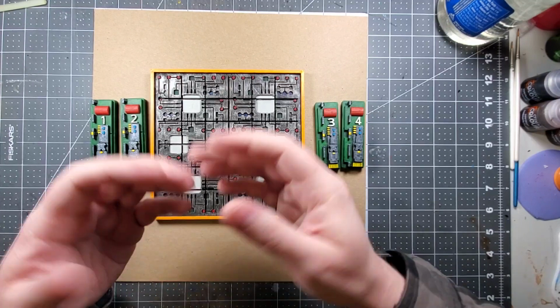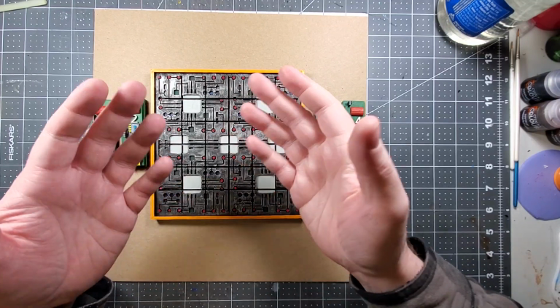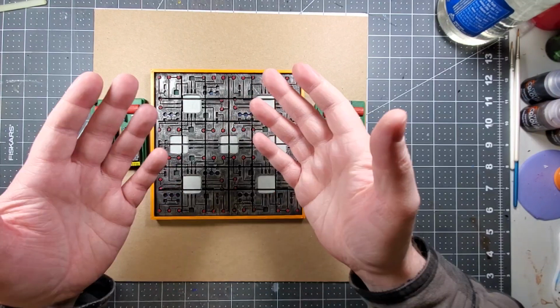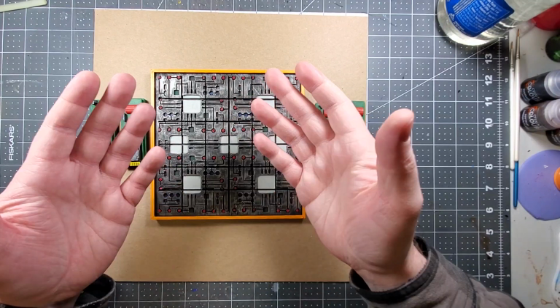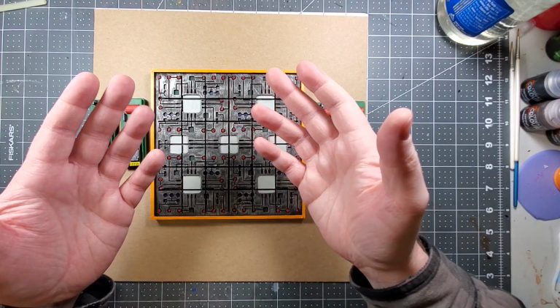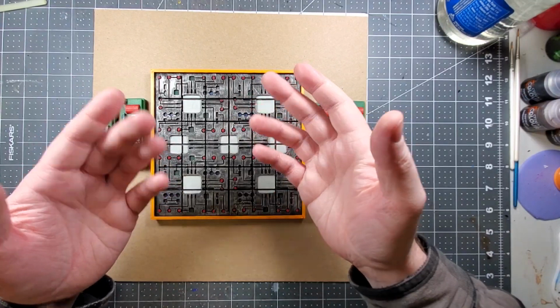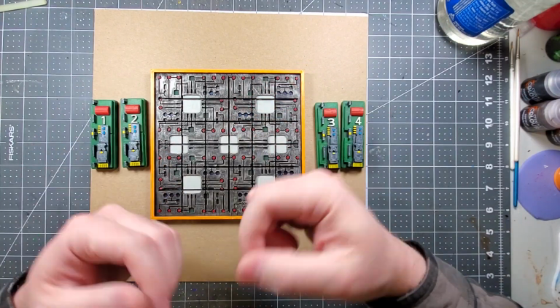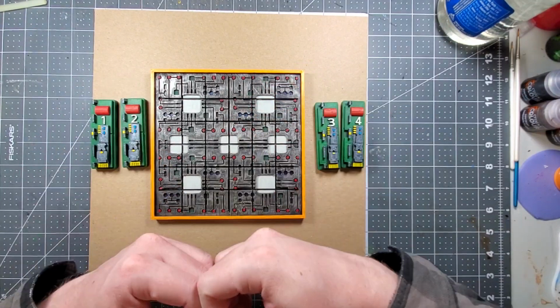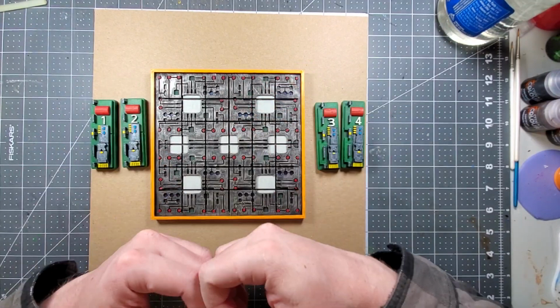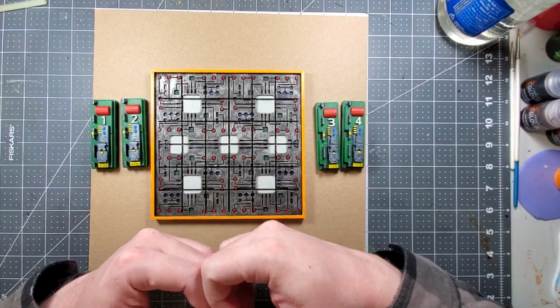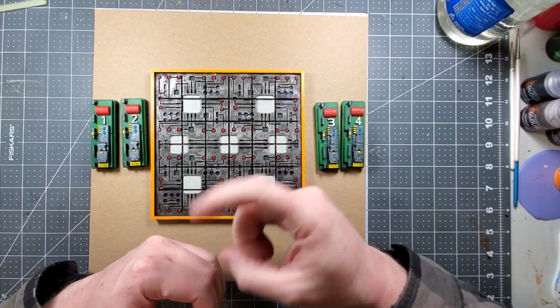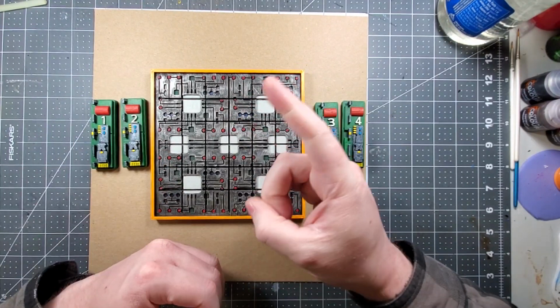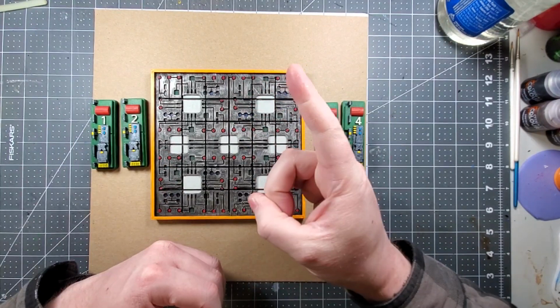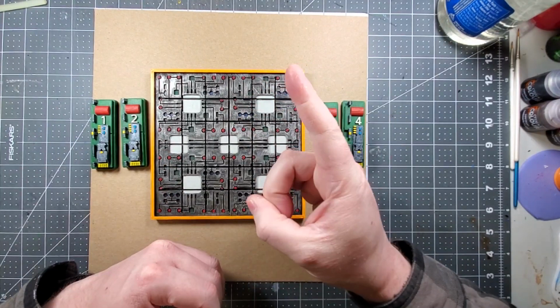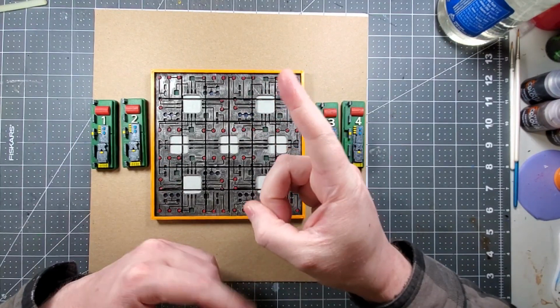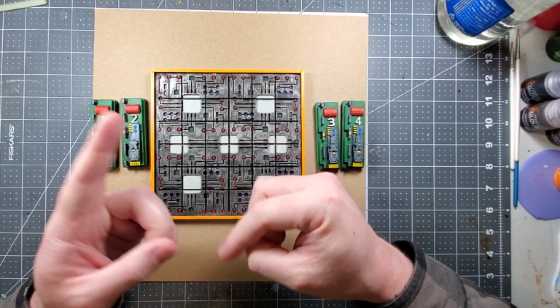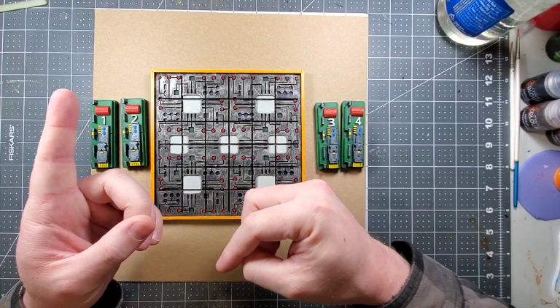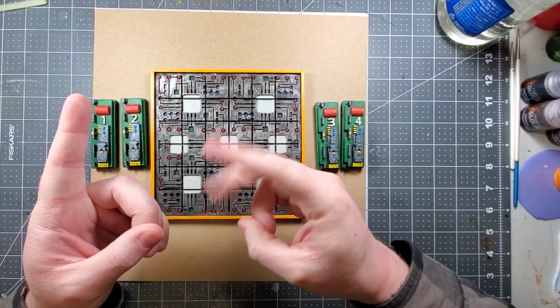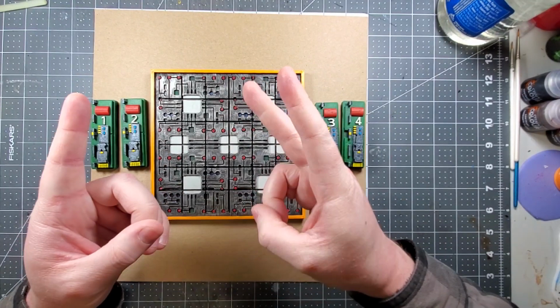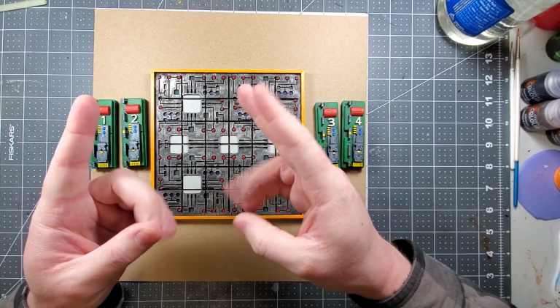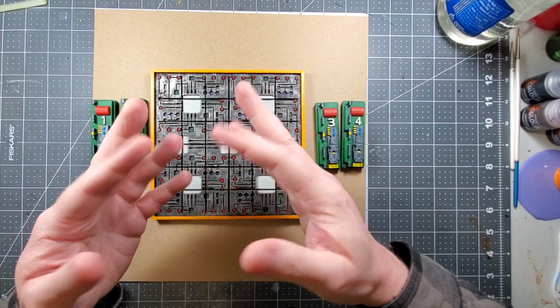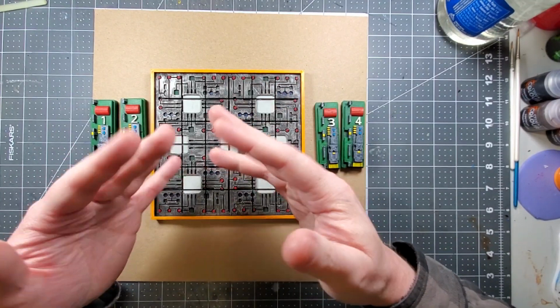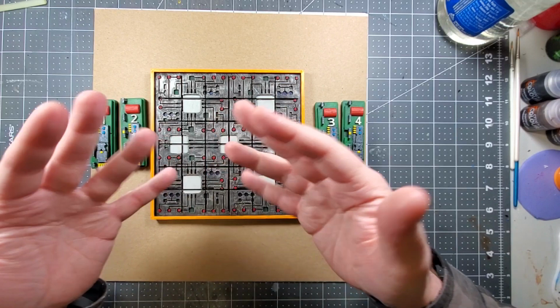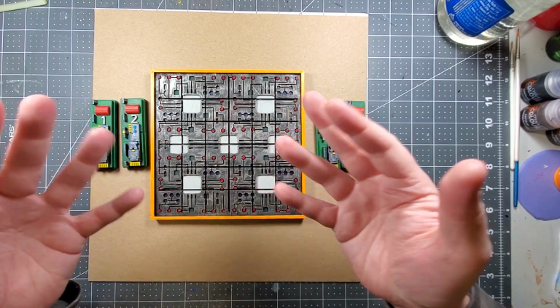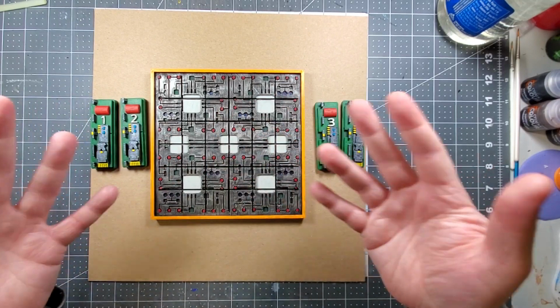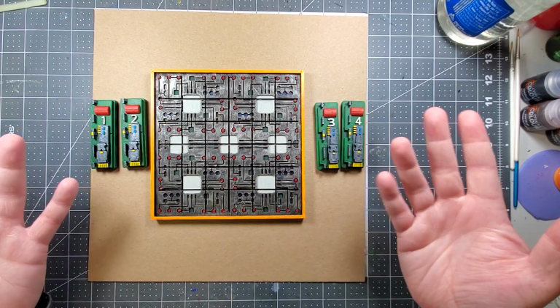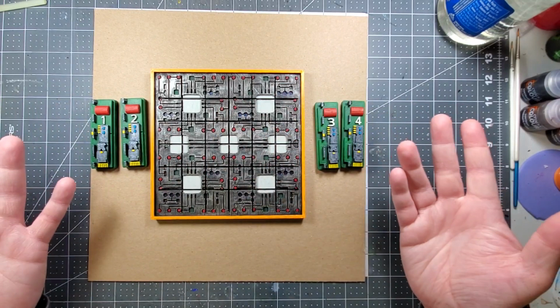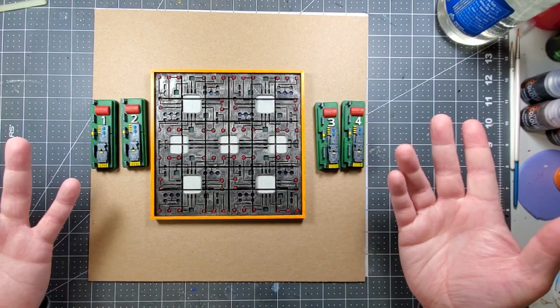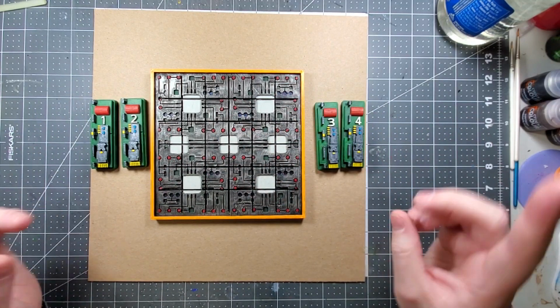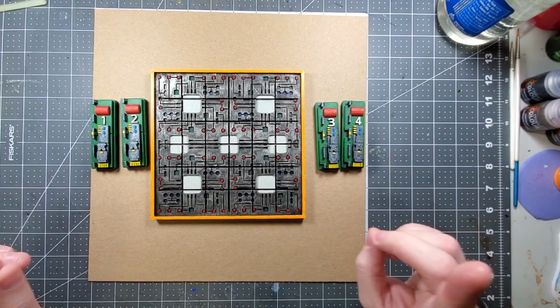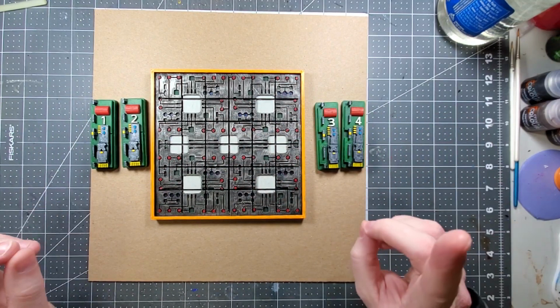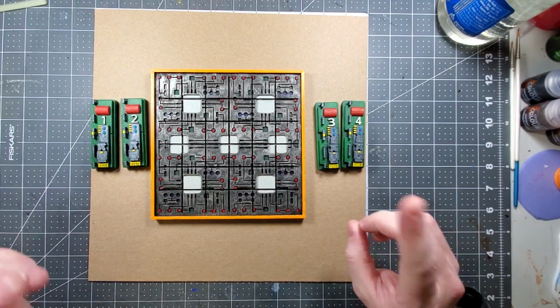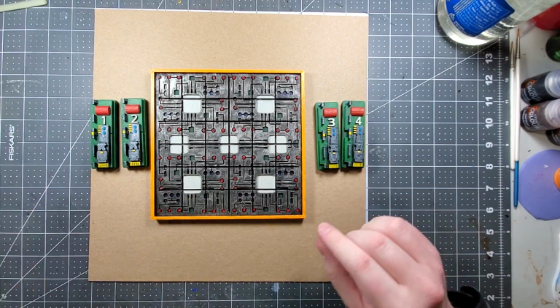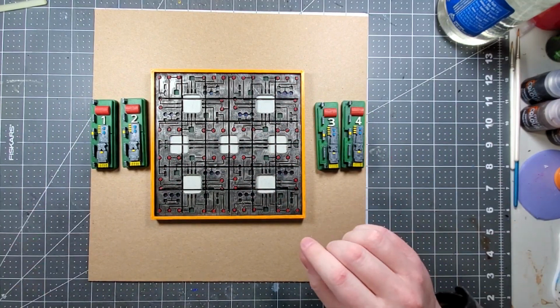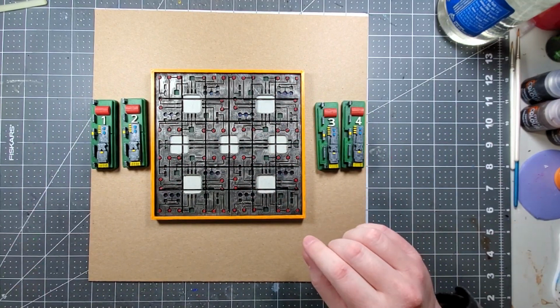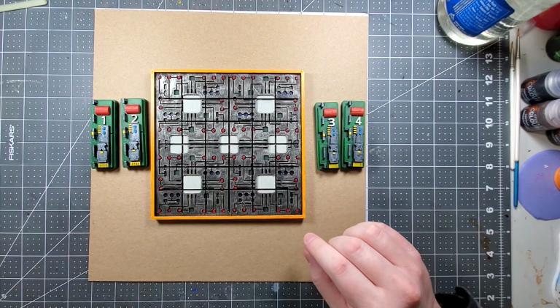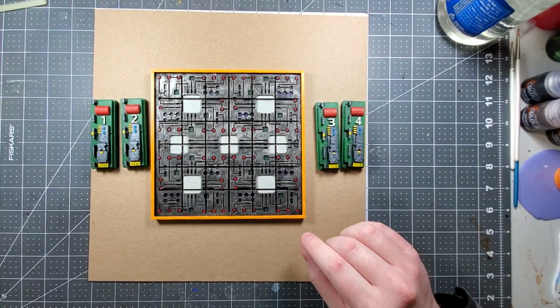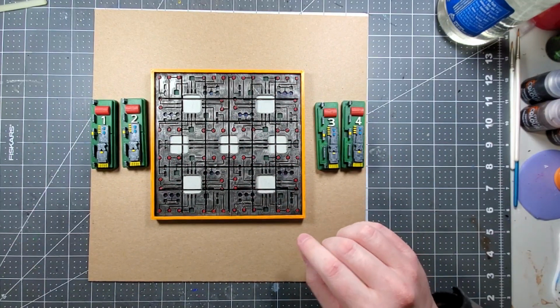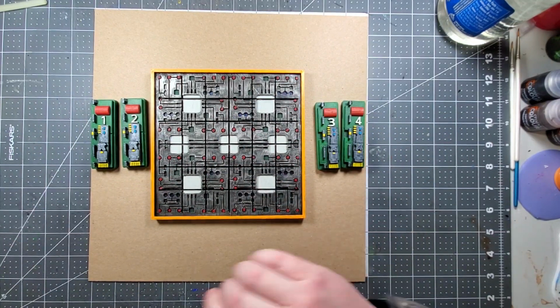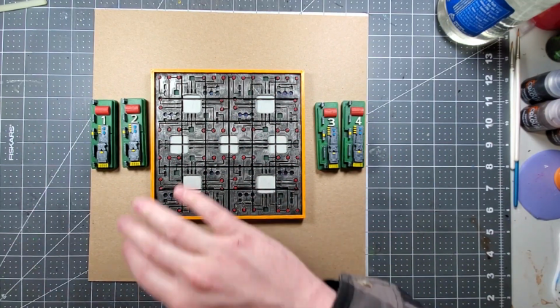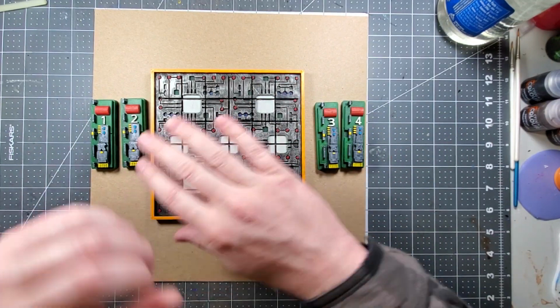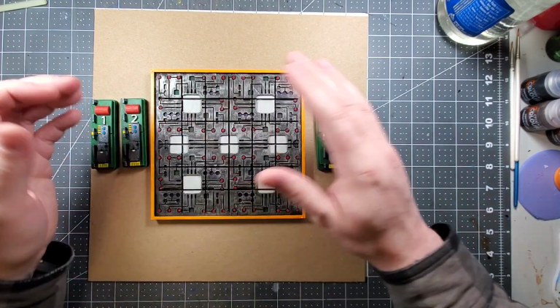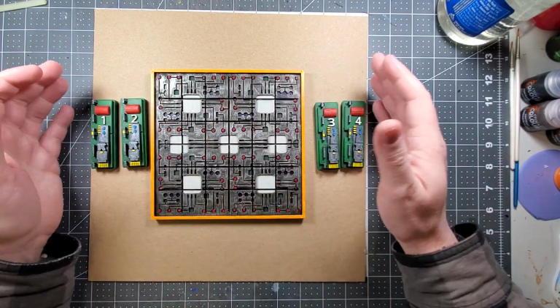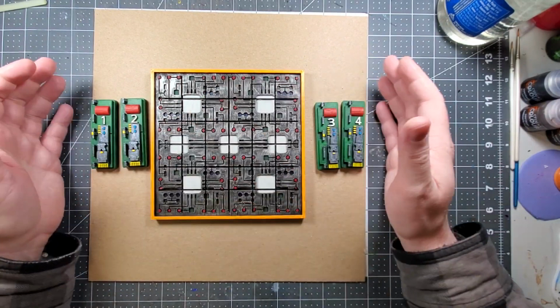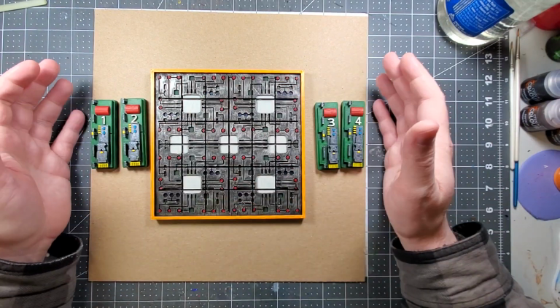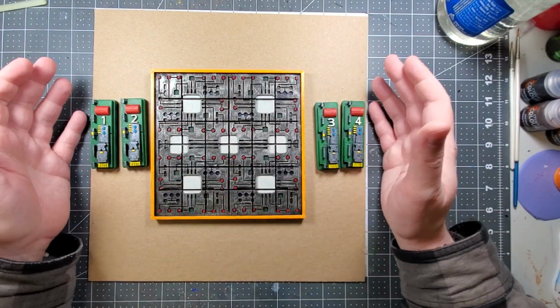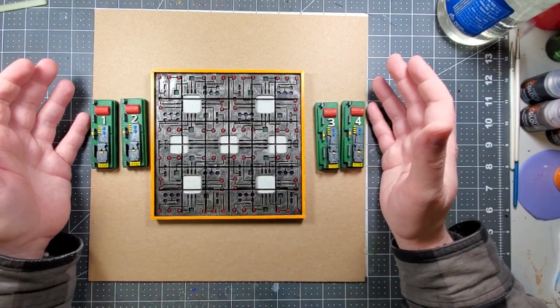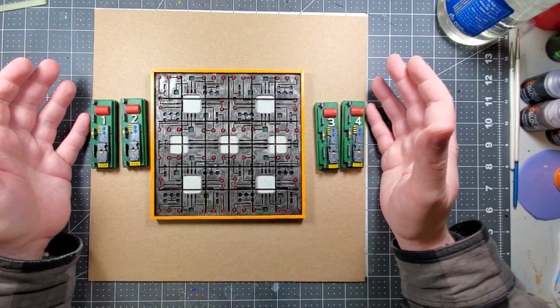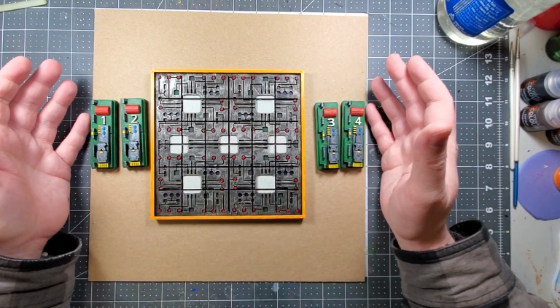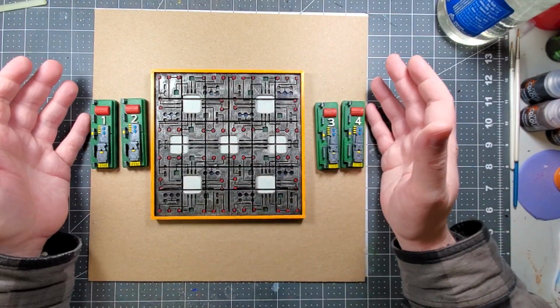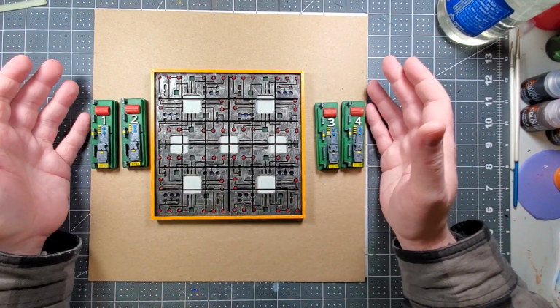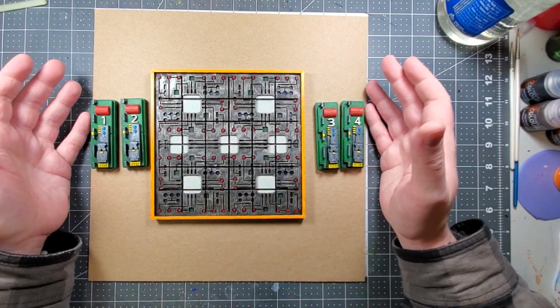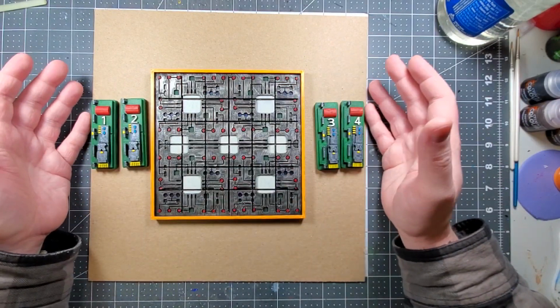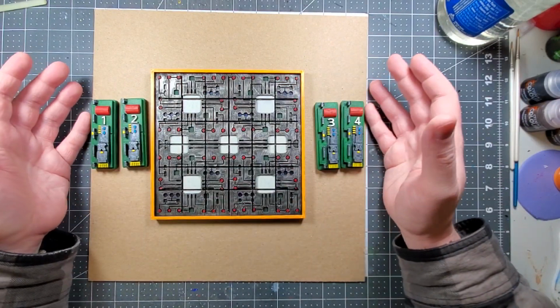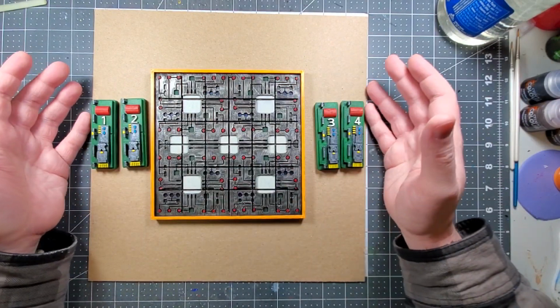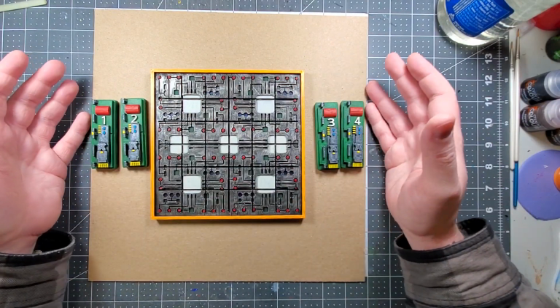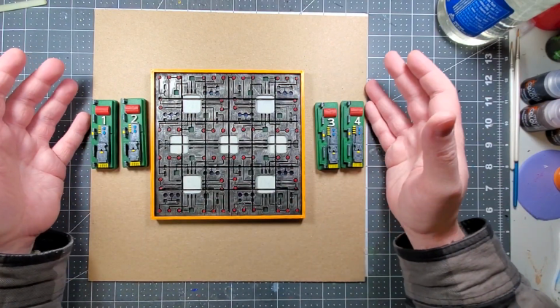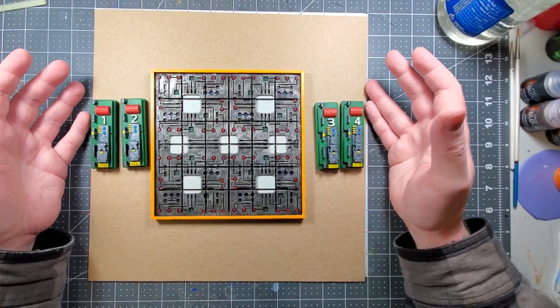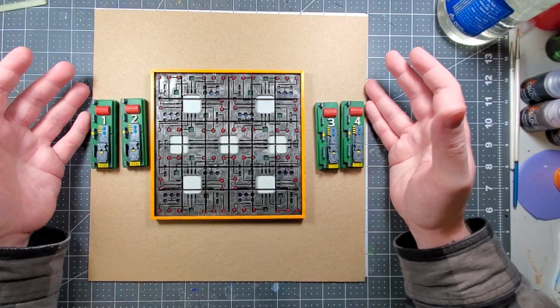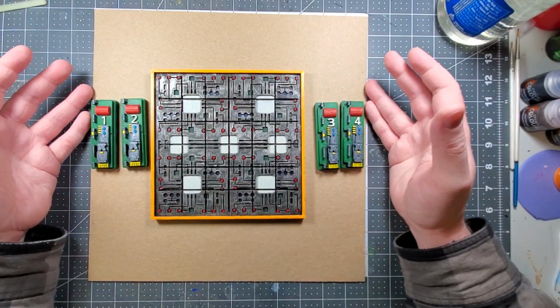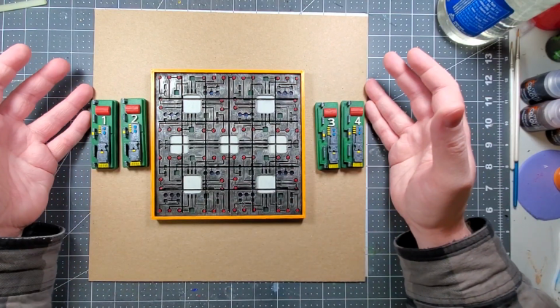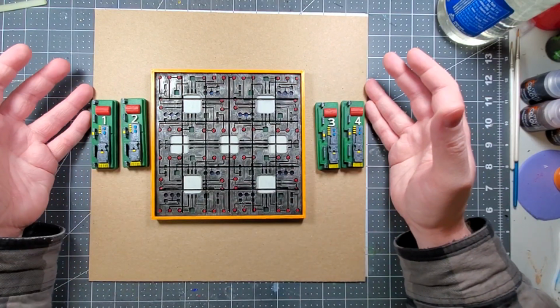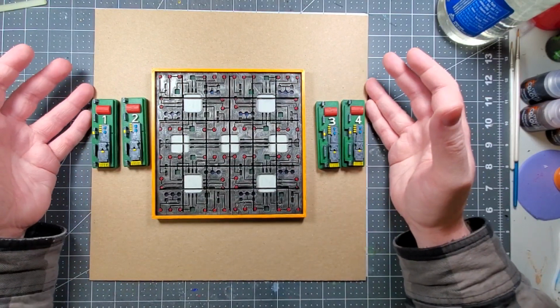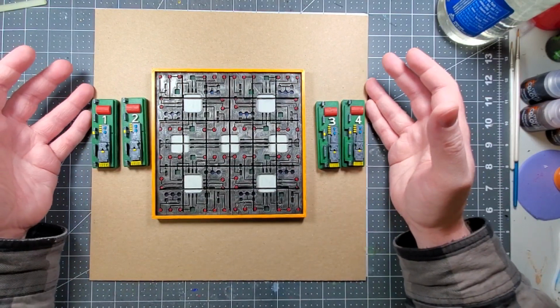Welcome back everybody. Welcome back to Blue King Krabs Gaming Channel, where today we're taking a look at my puzzle that I have created here.